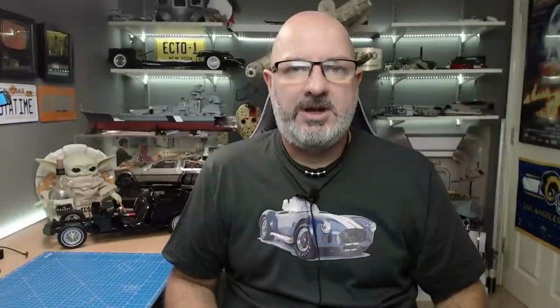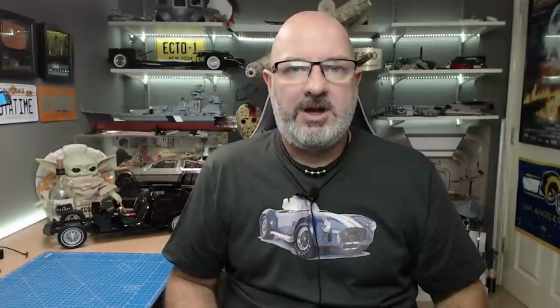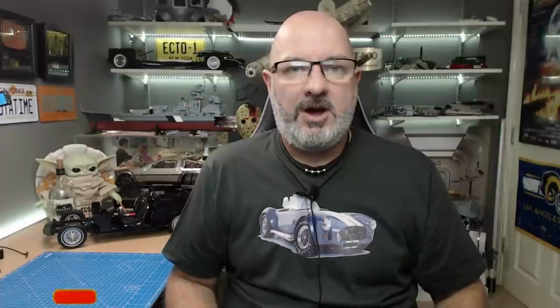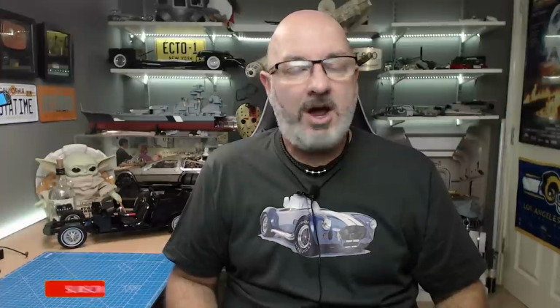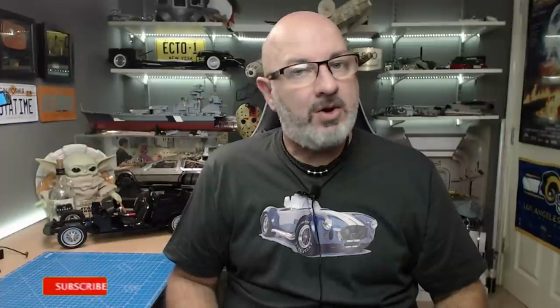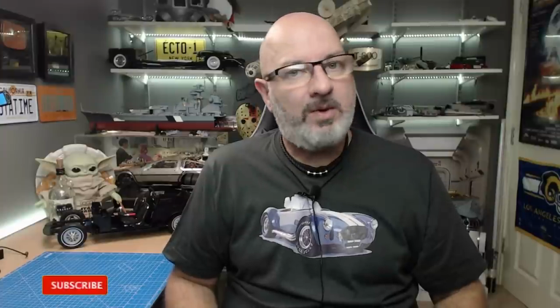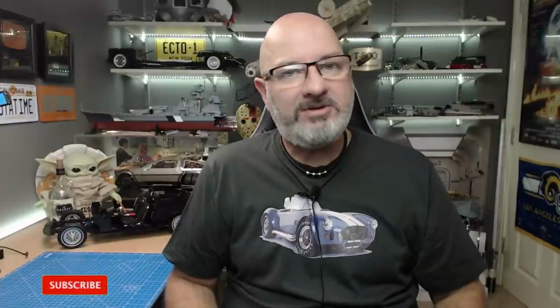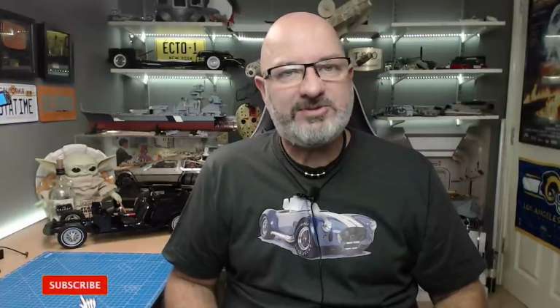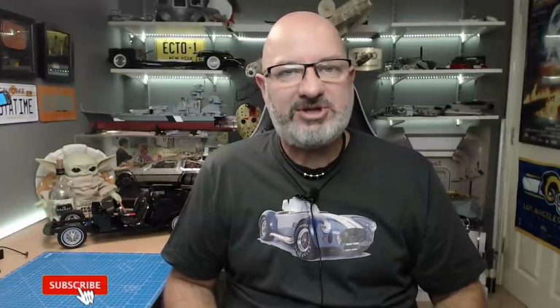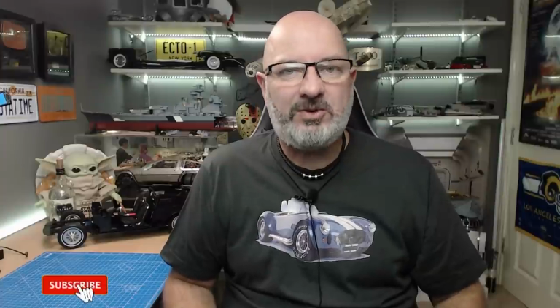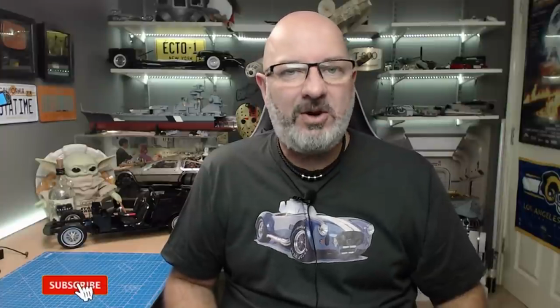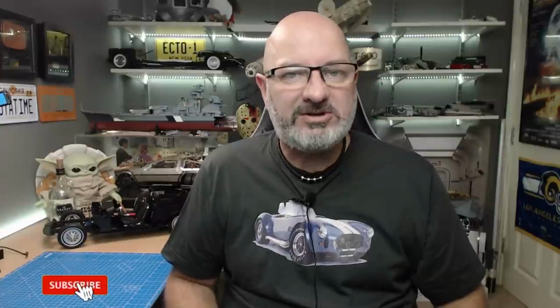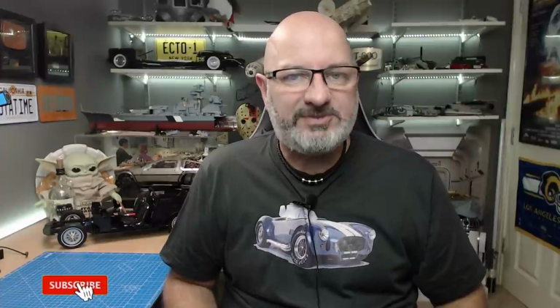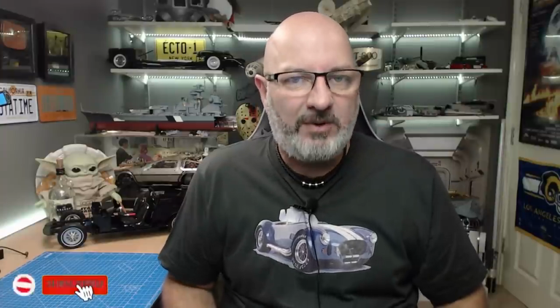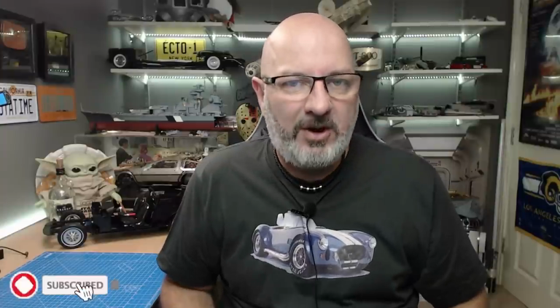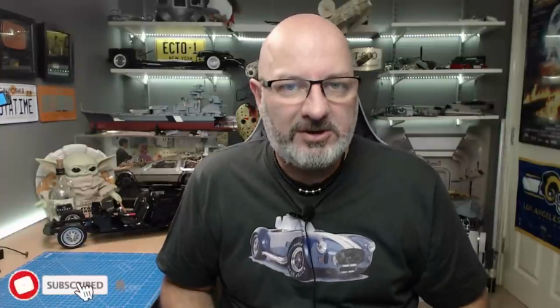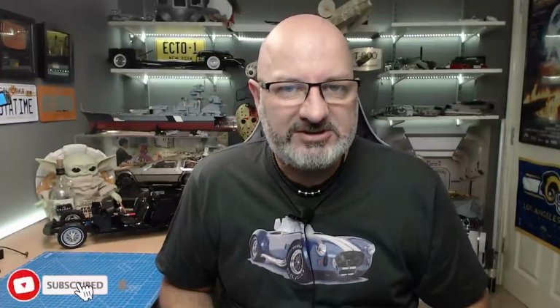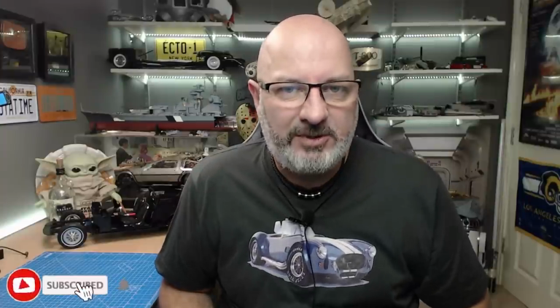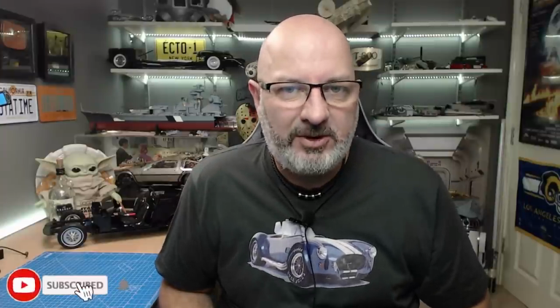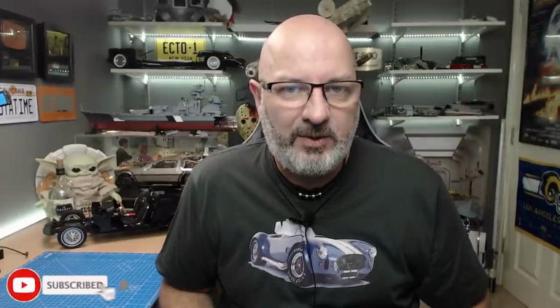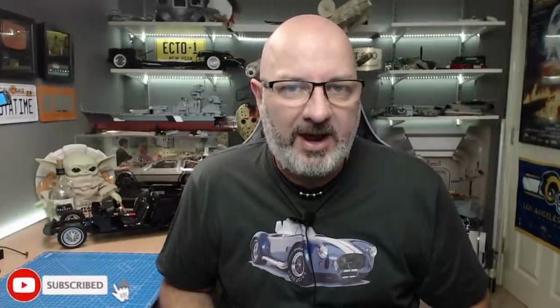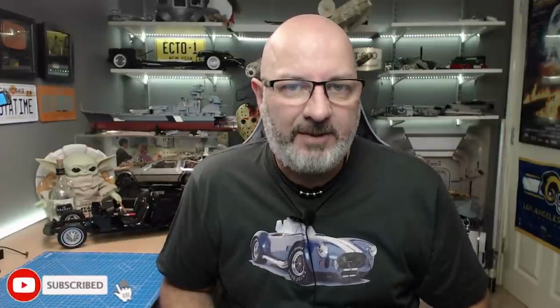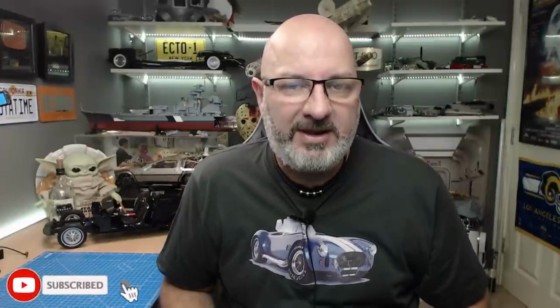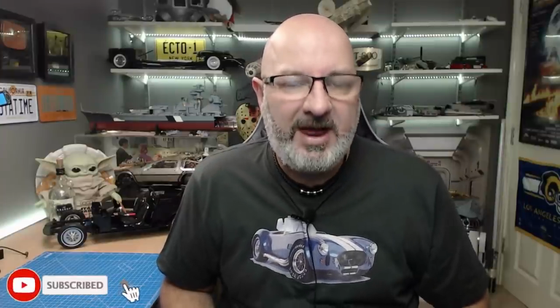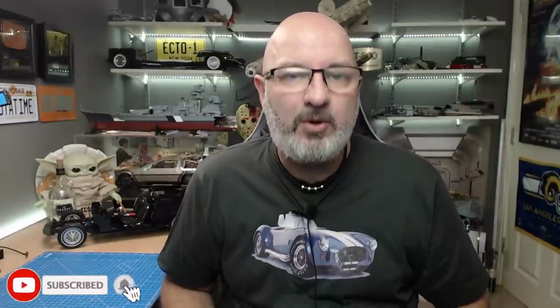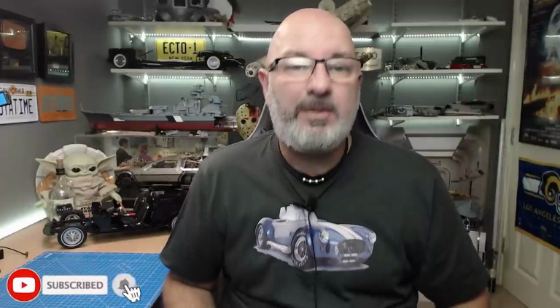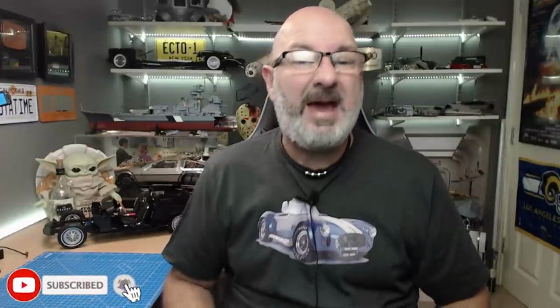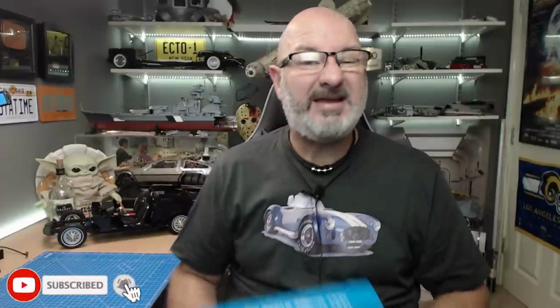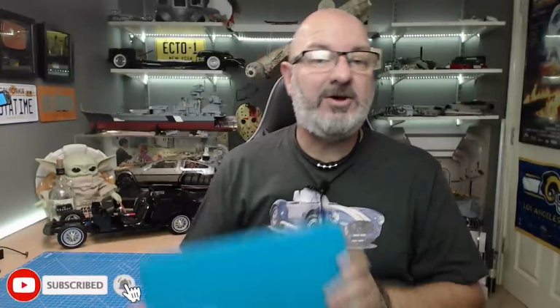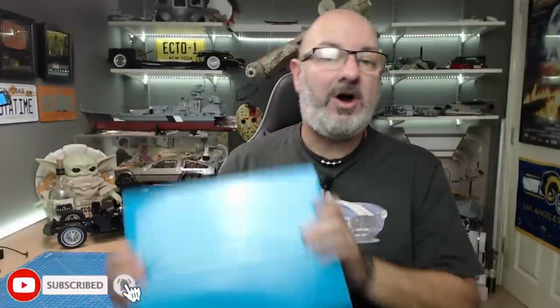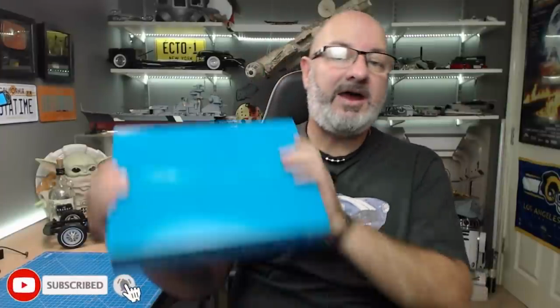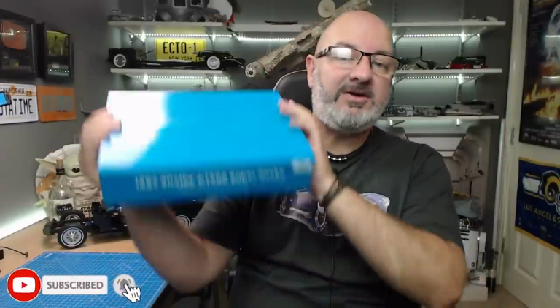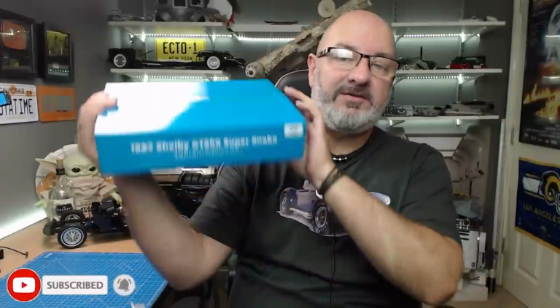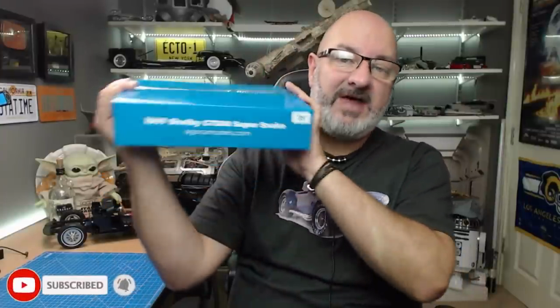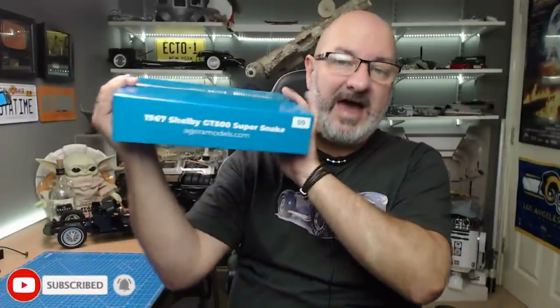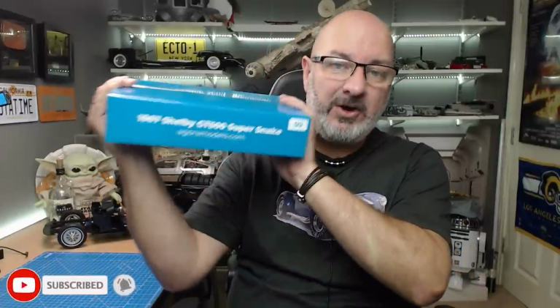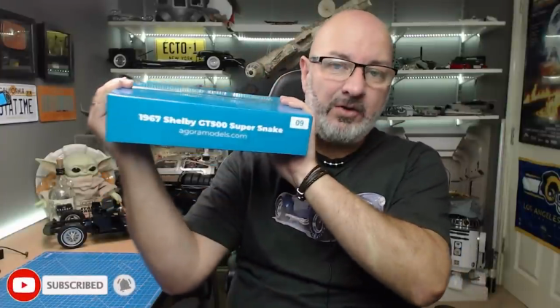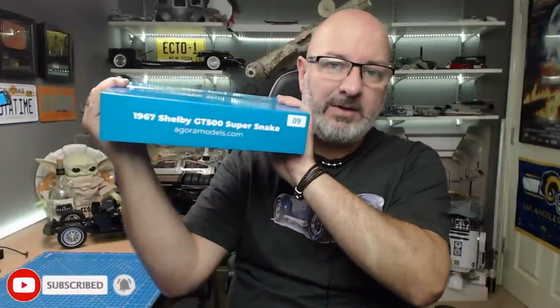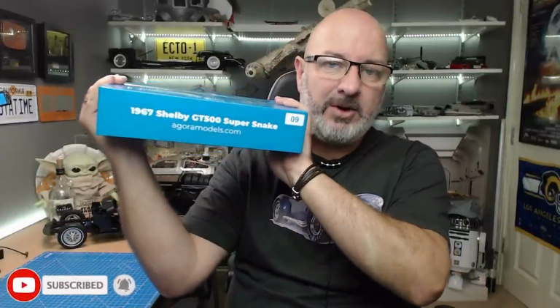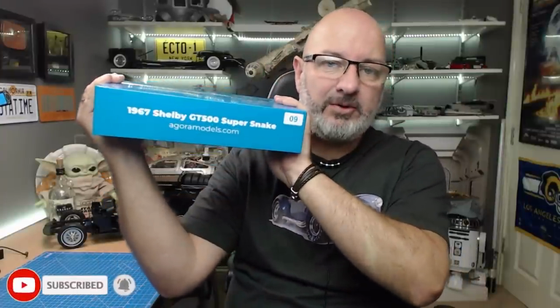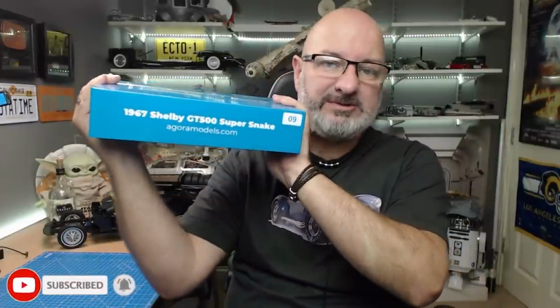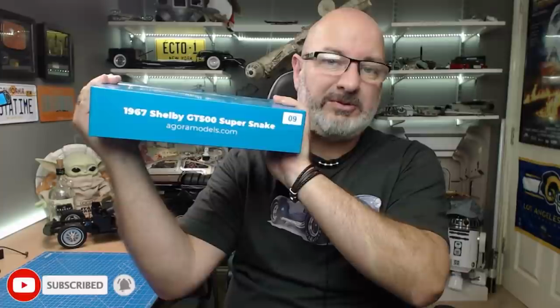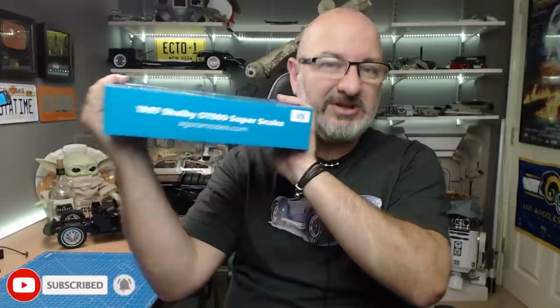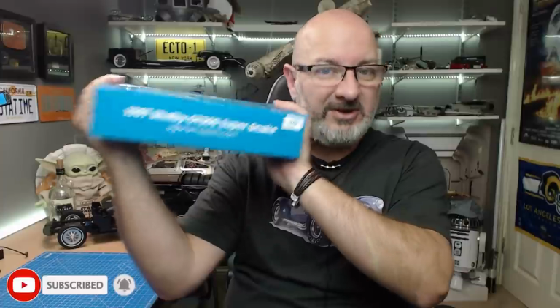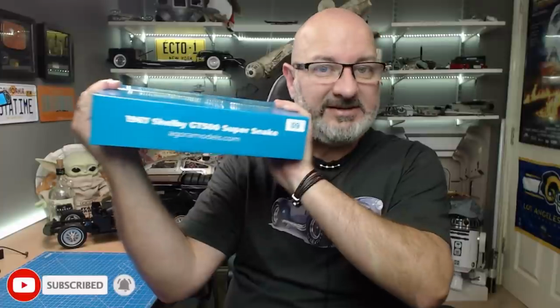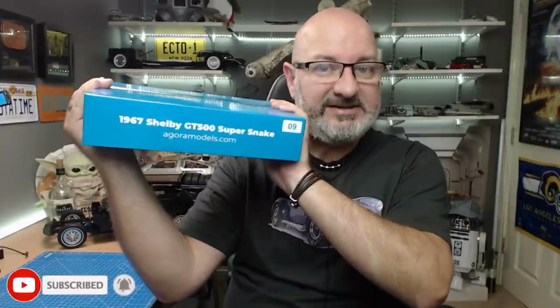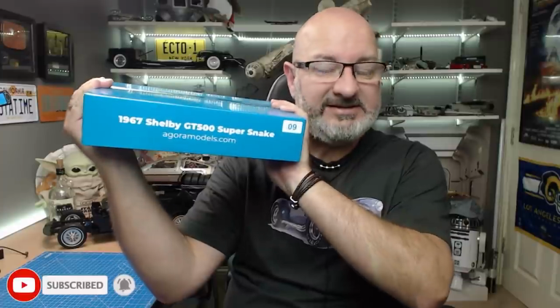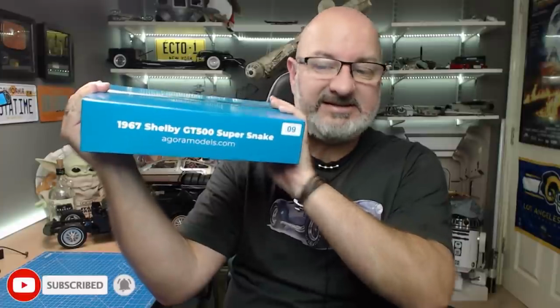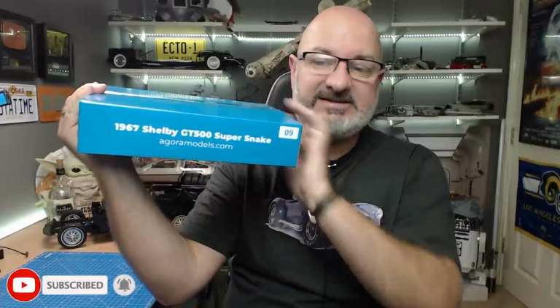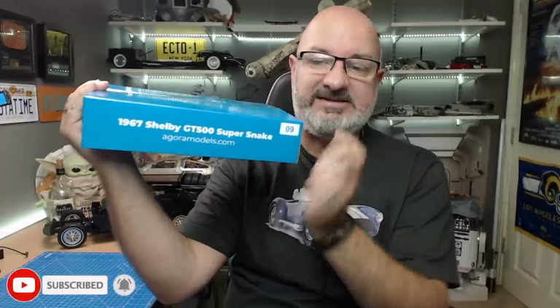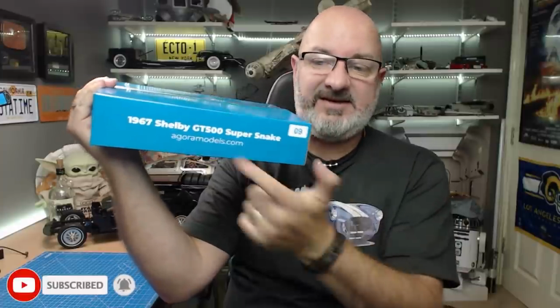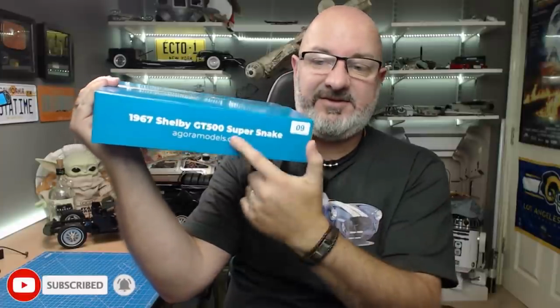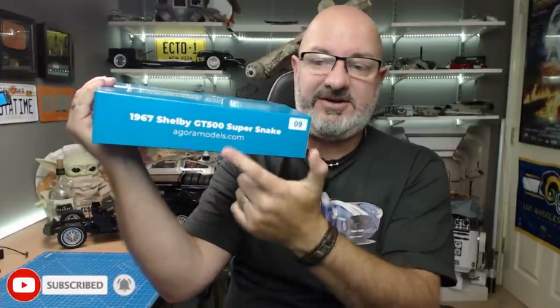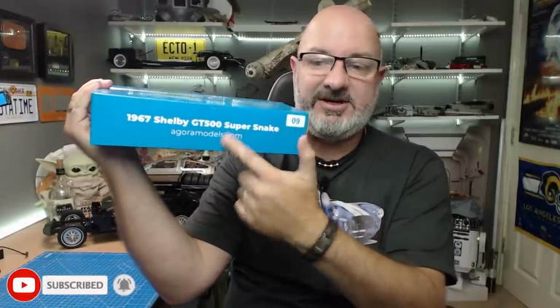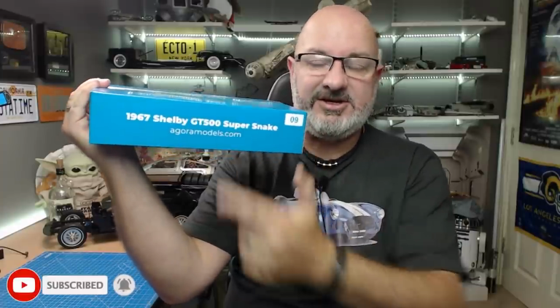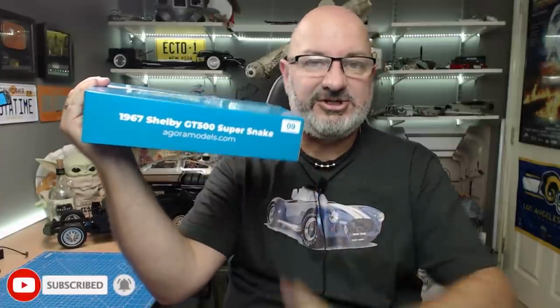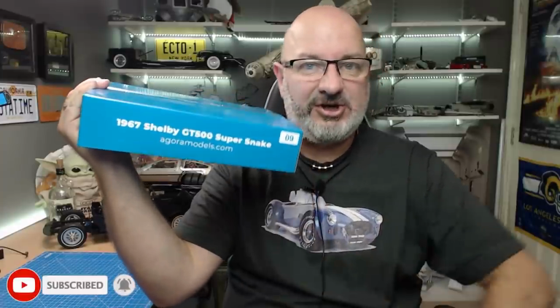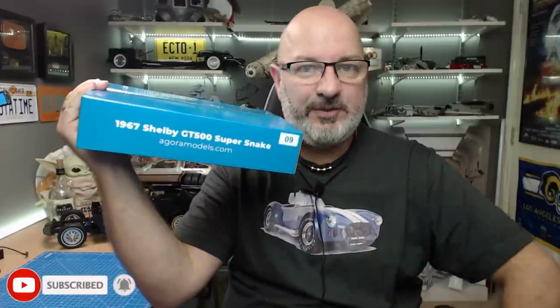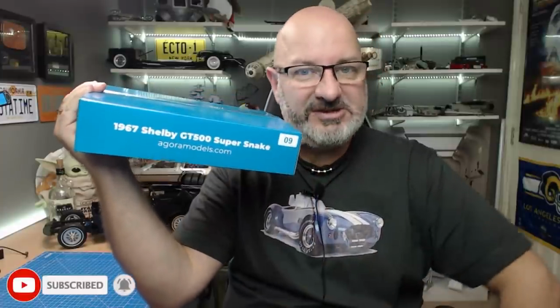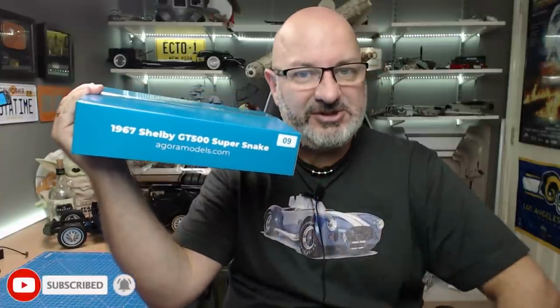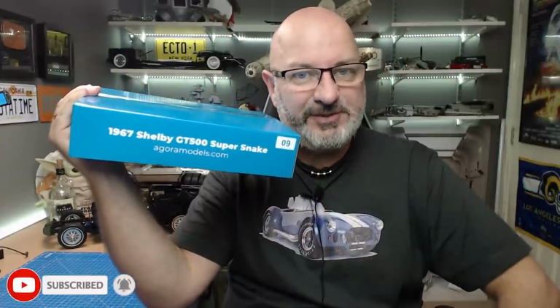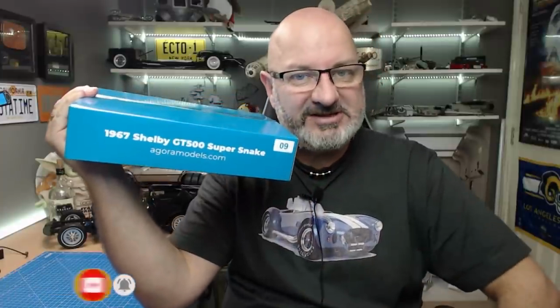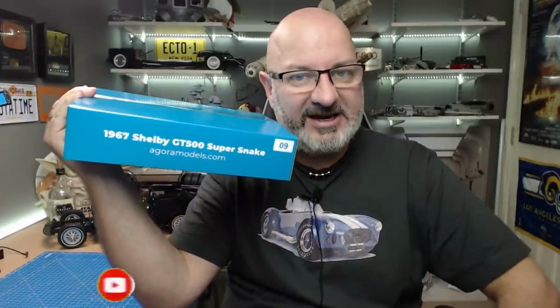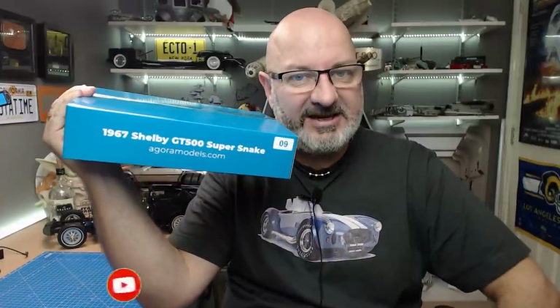Hi y'all, welcome to my channel, welcome to my world — The World Away. We now have pack 9 of the Agora models 1967 Shelby Supersteak build.